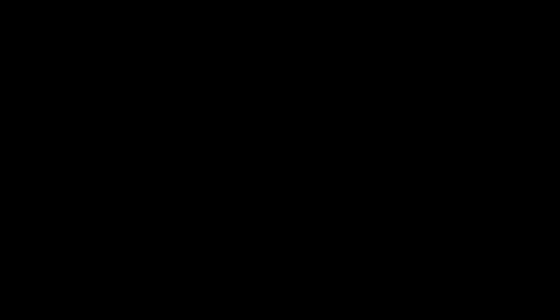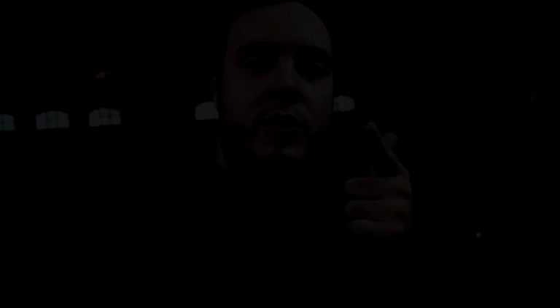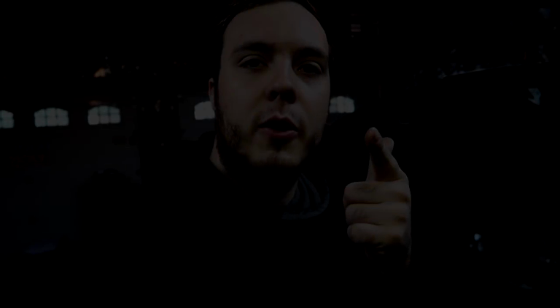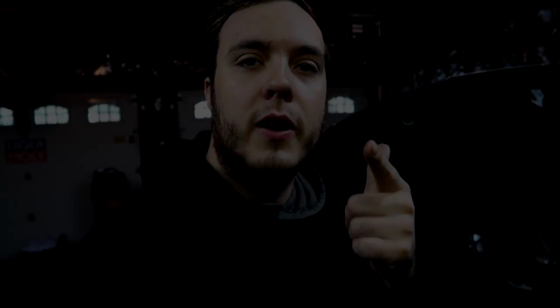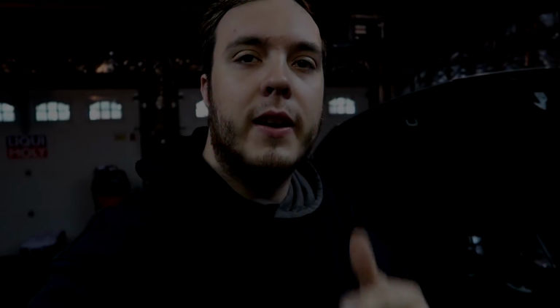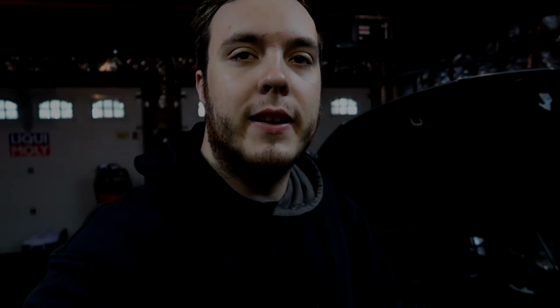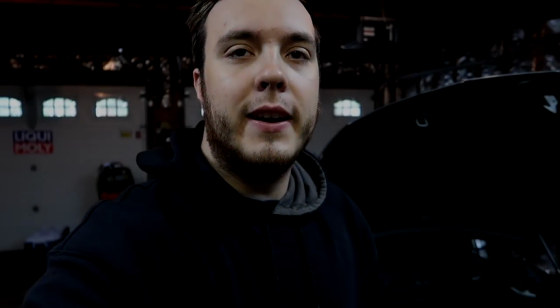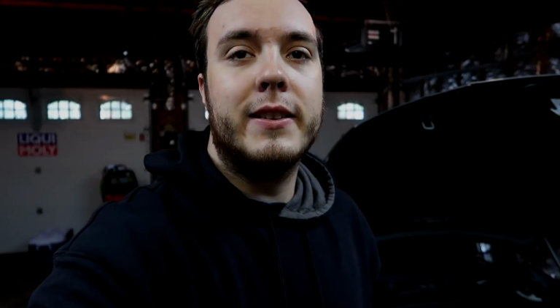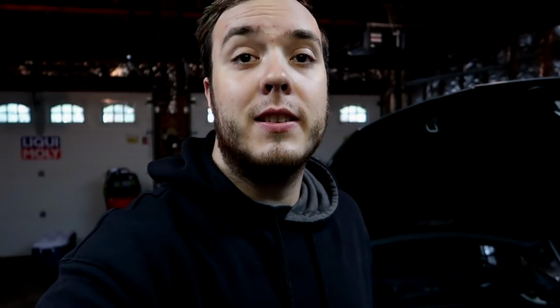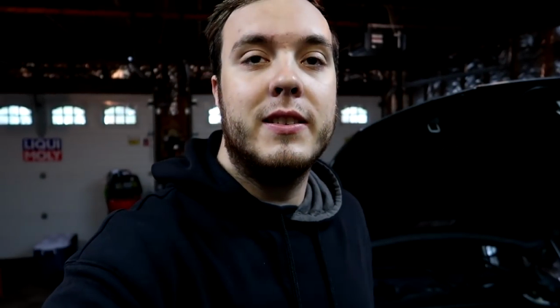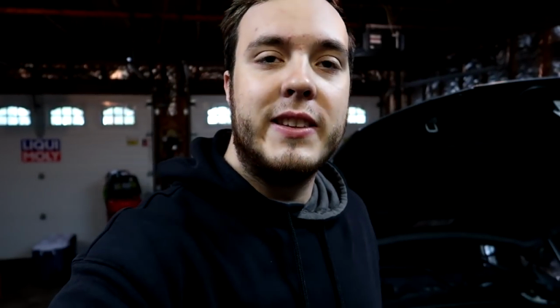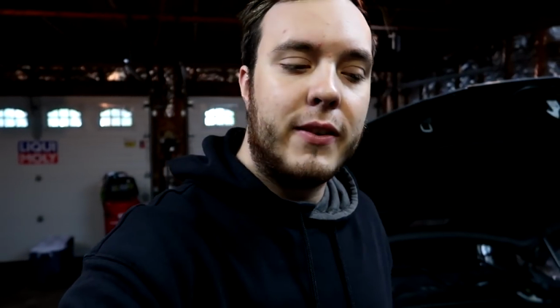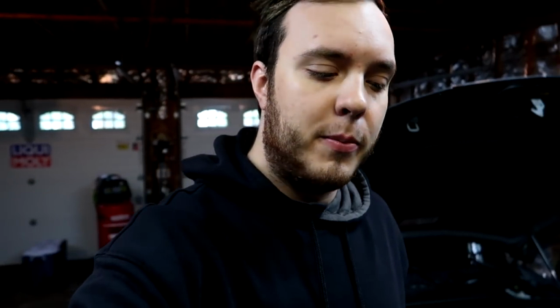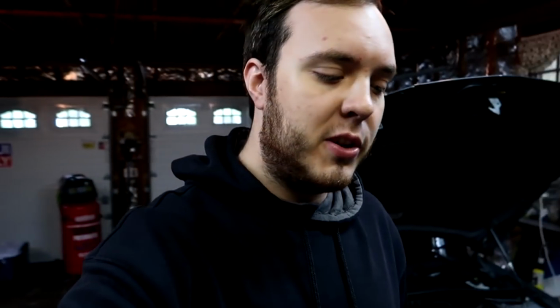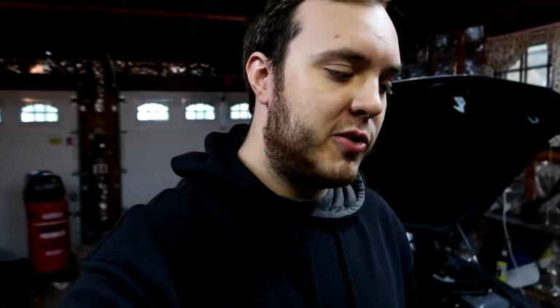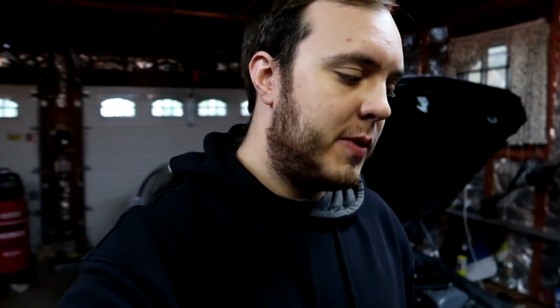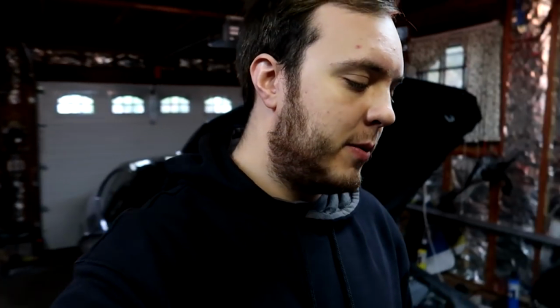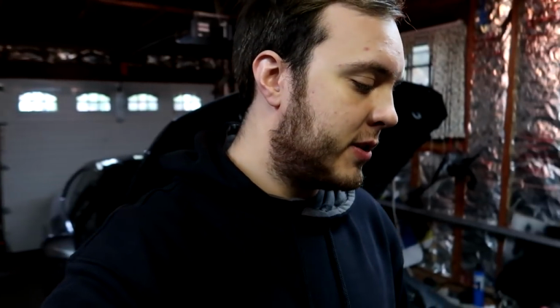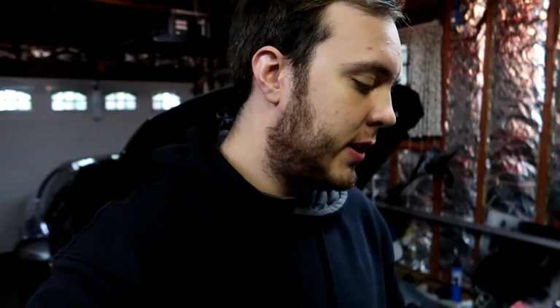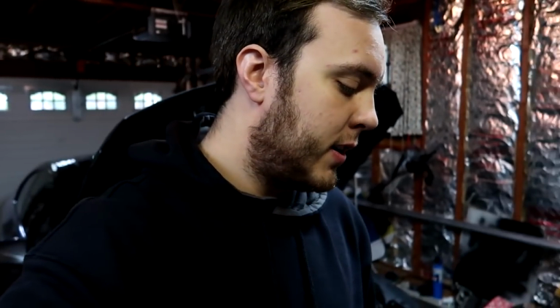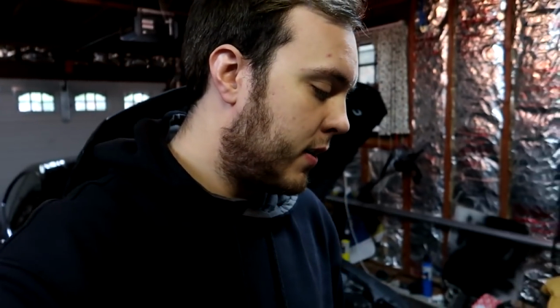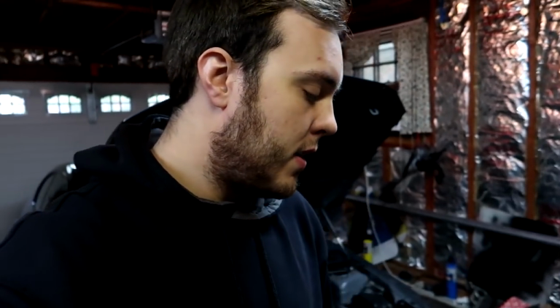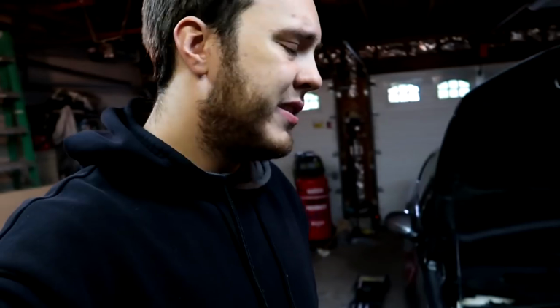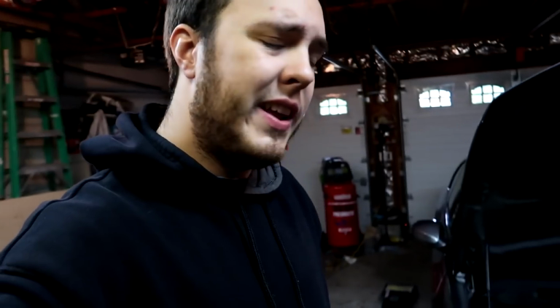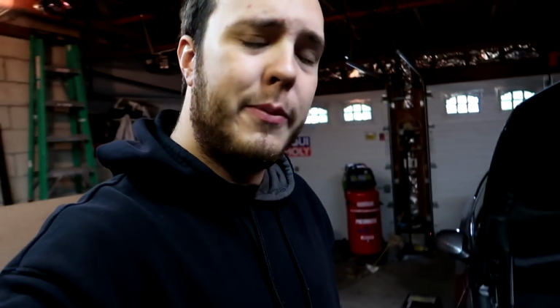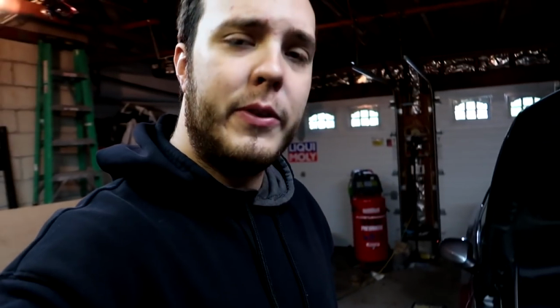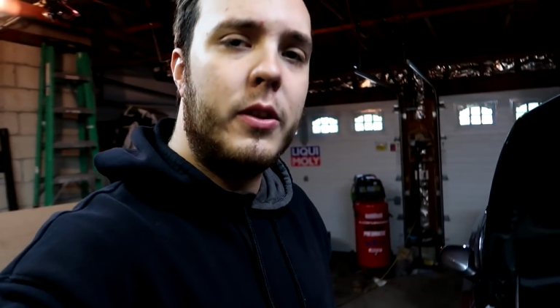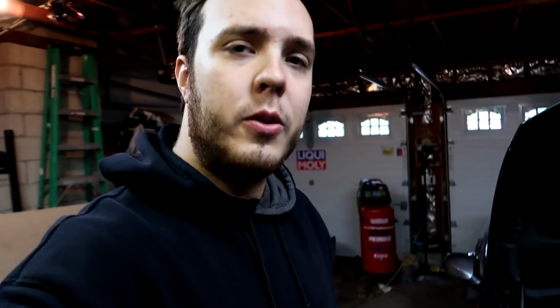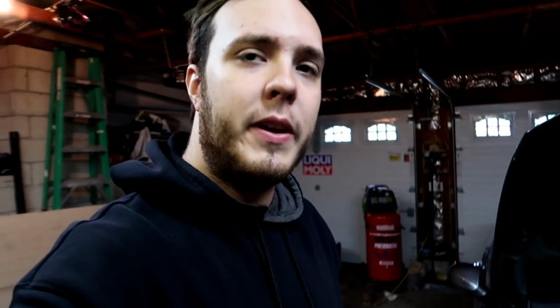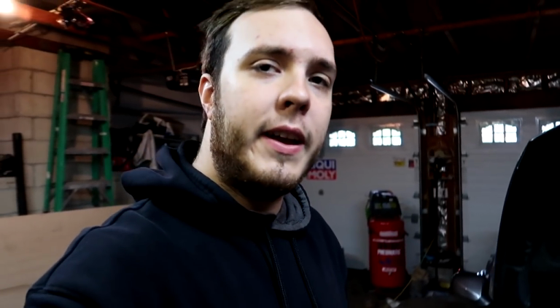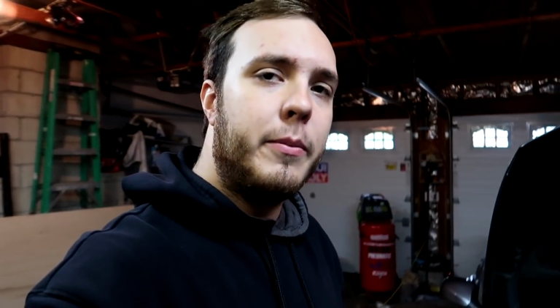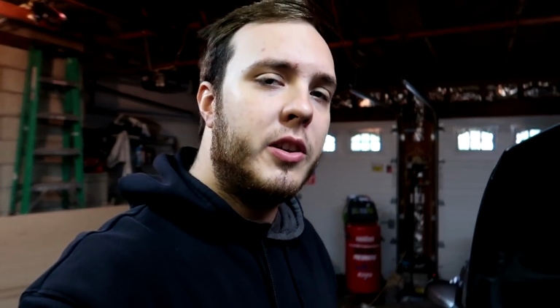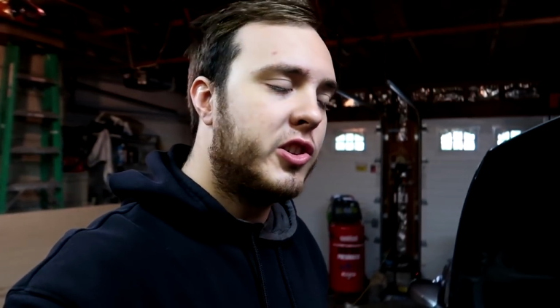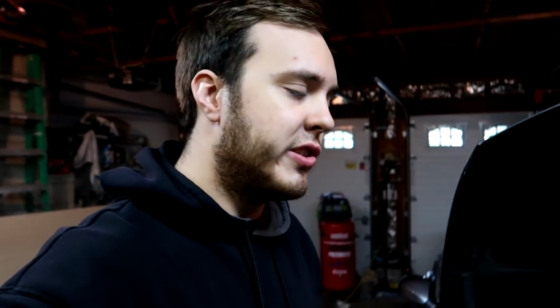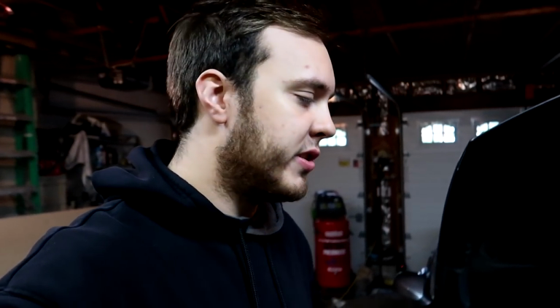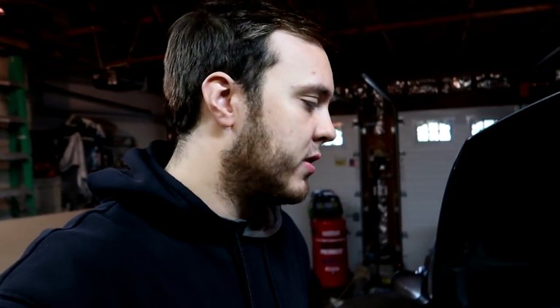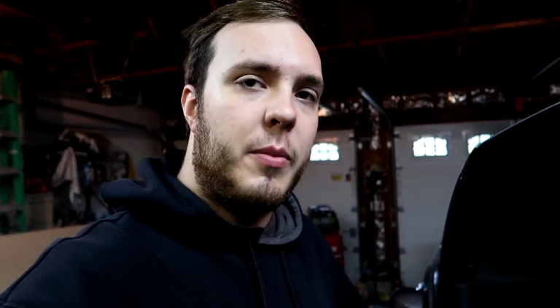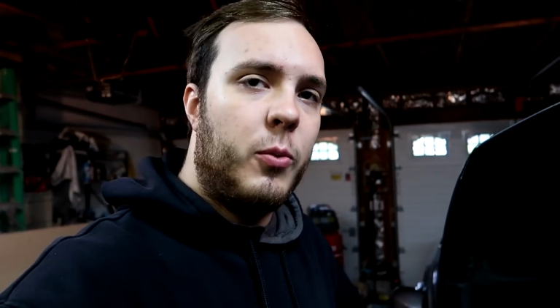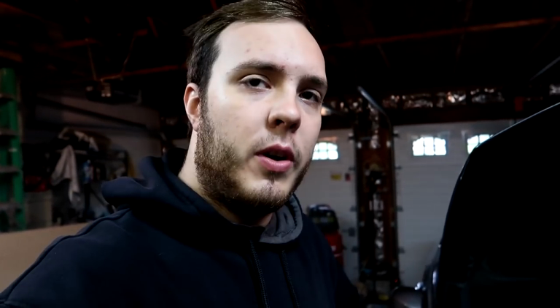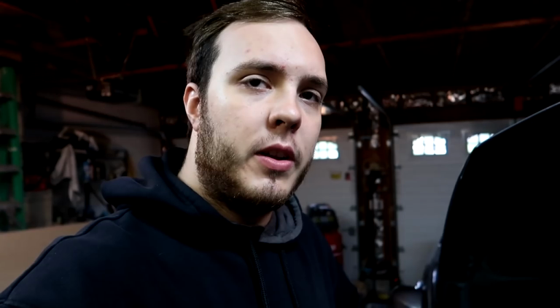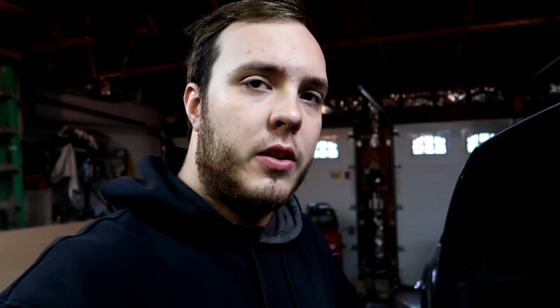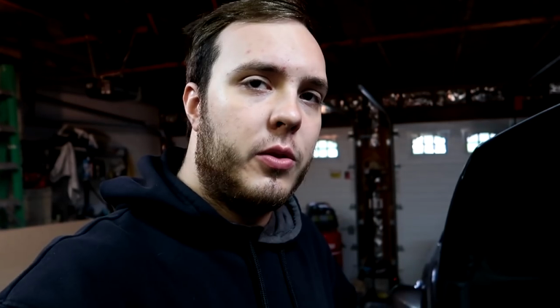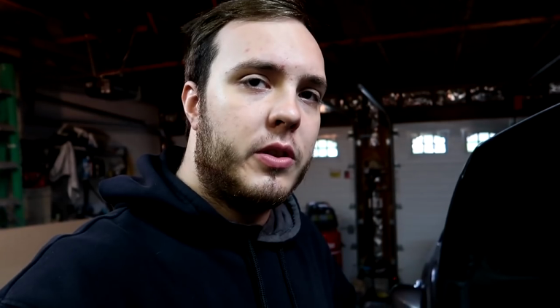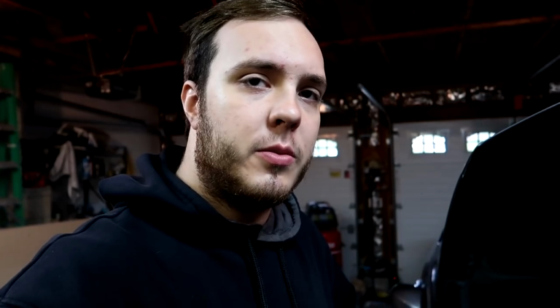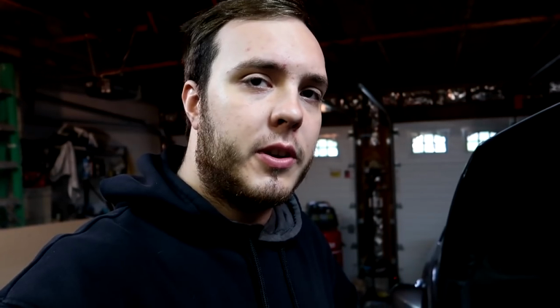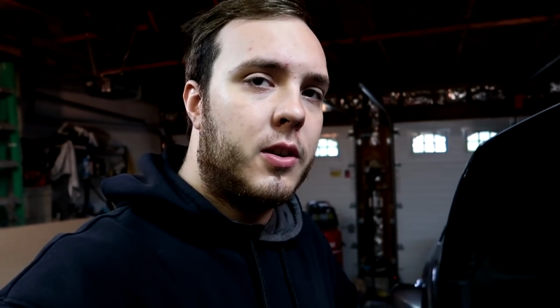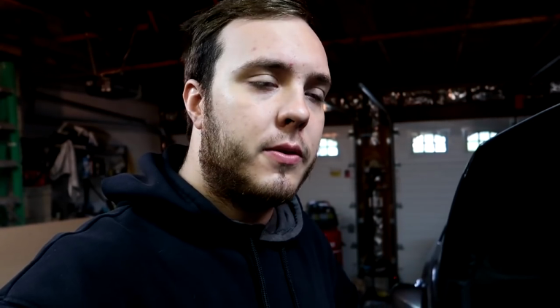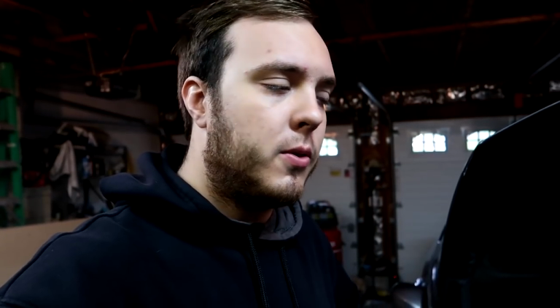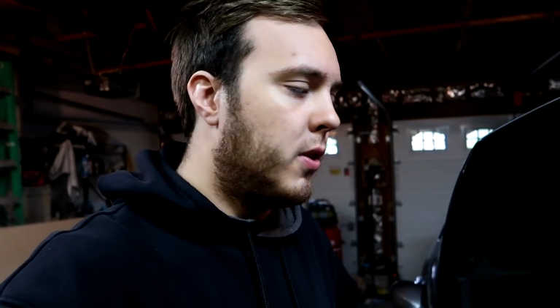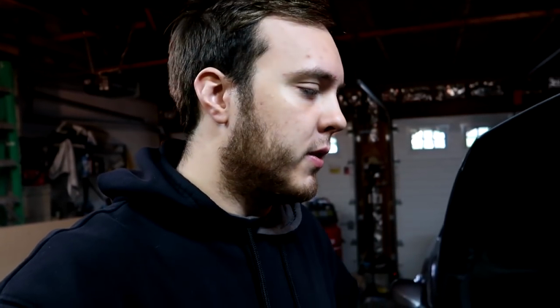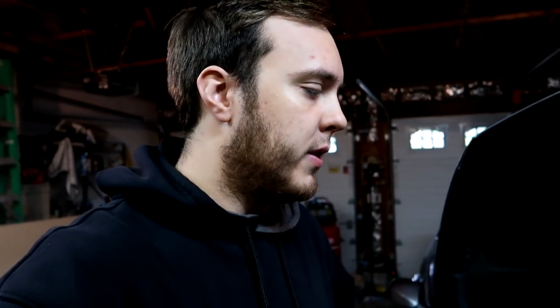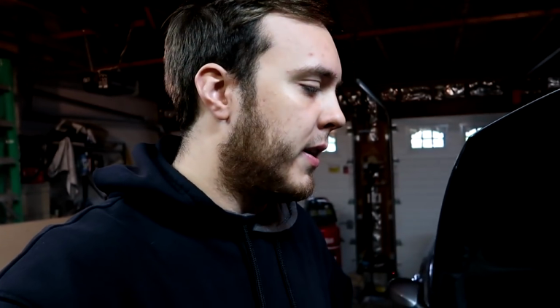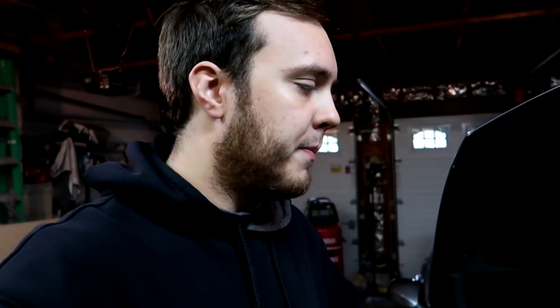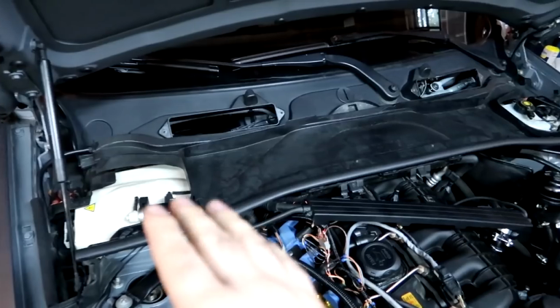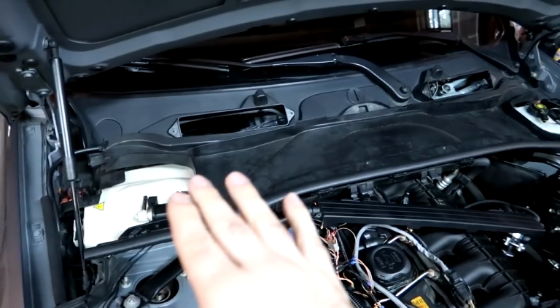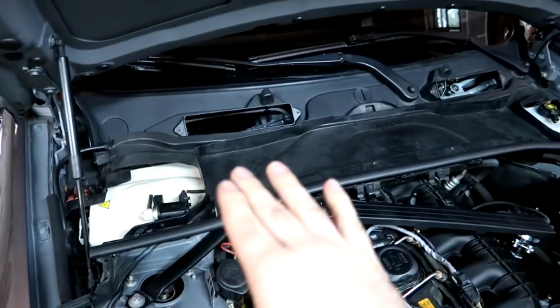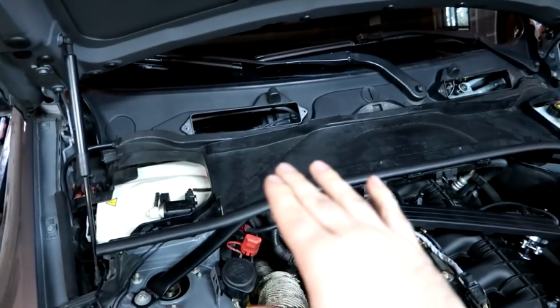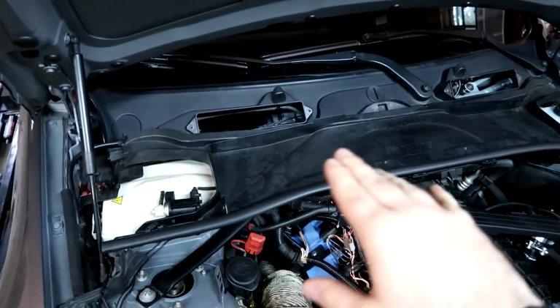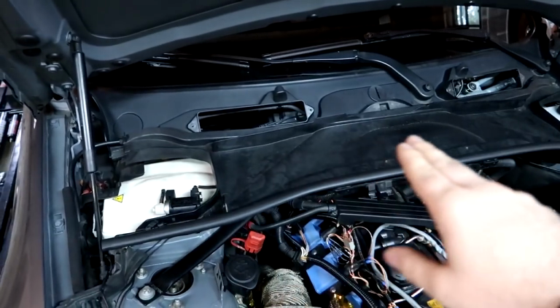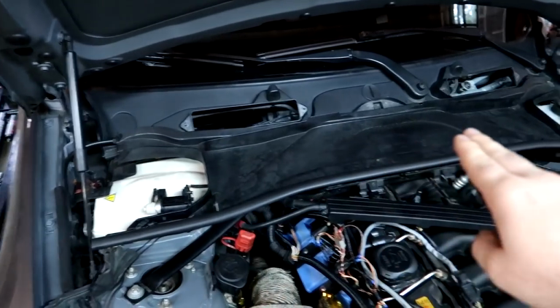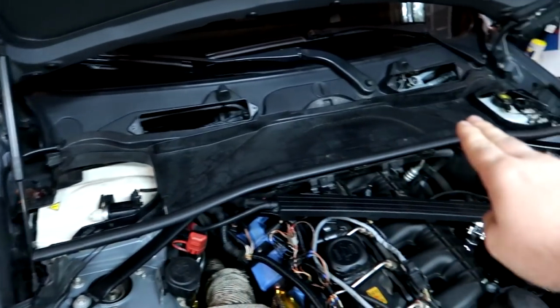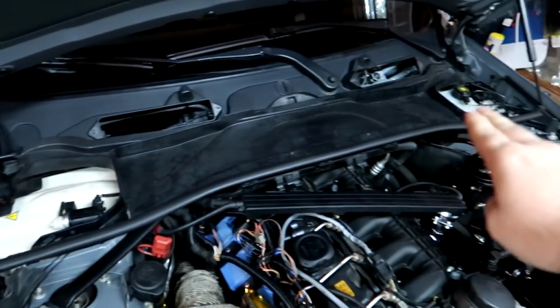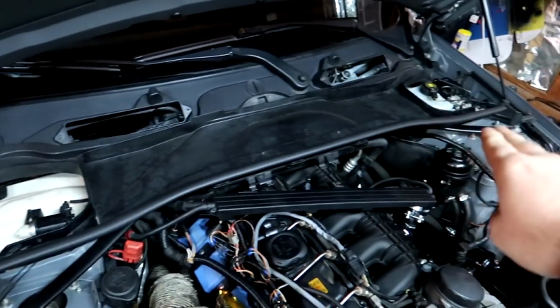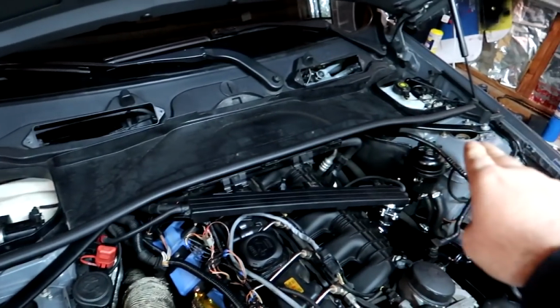What's going on guys? Zach from Budget Beamers here. Today I'm feeling a little bit ambitious. I've been wanting to do this to my car for a long time. I want to delete this cowl.